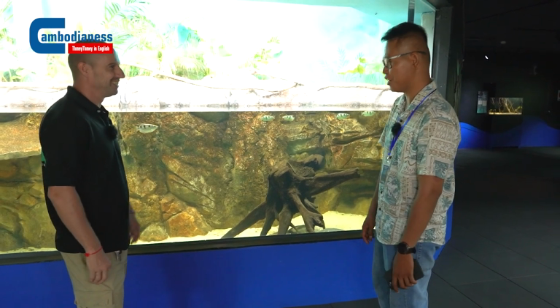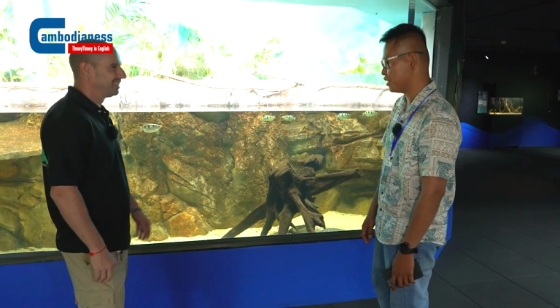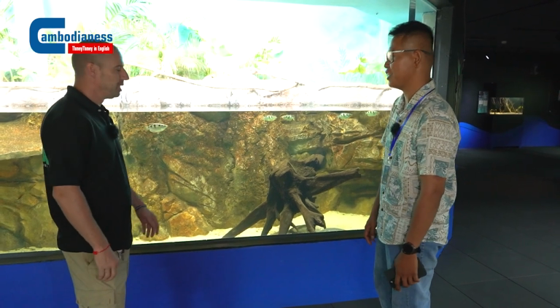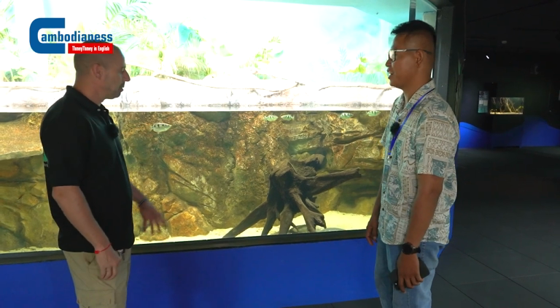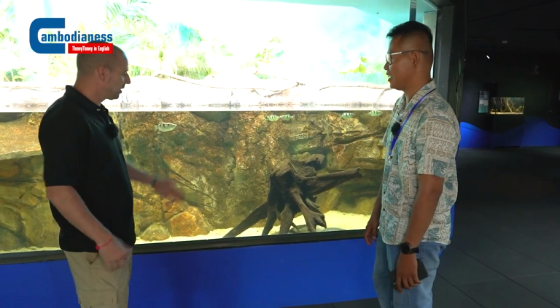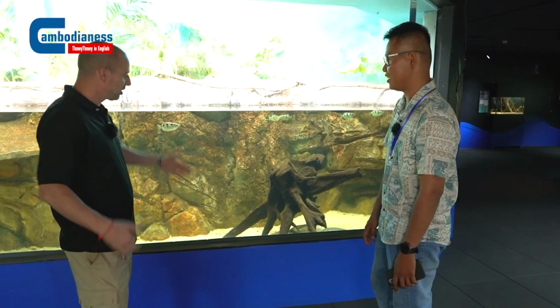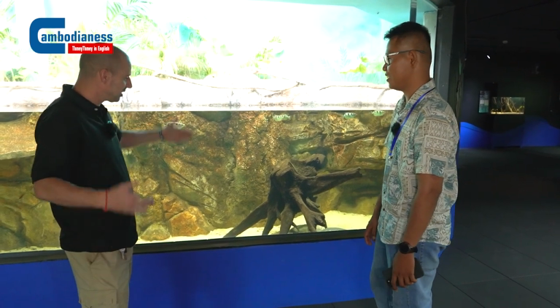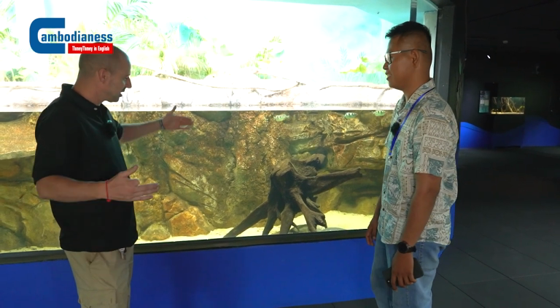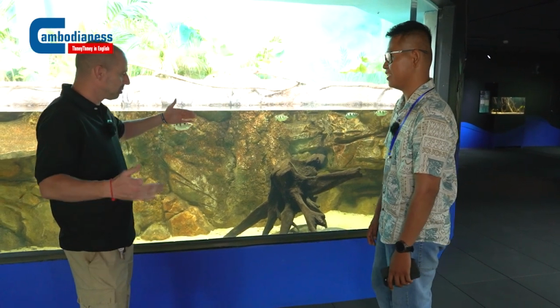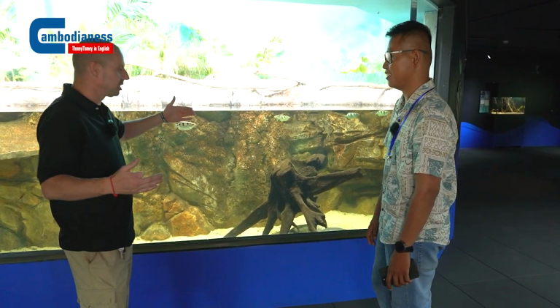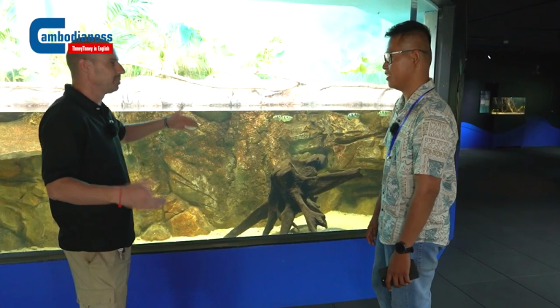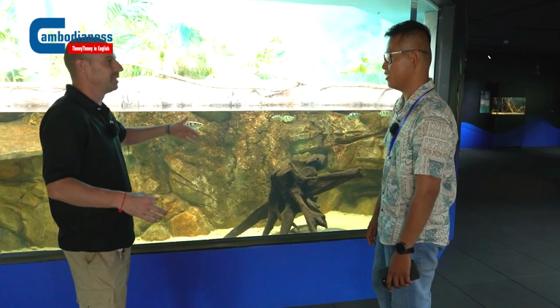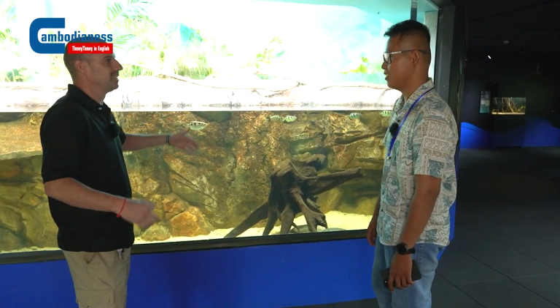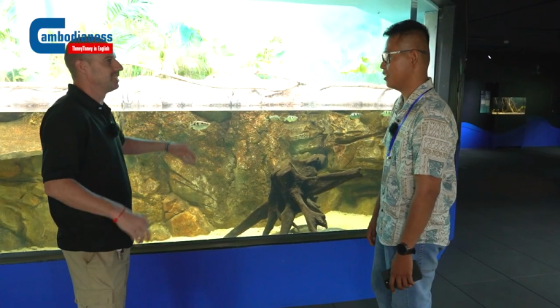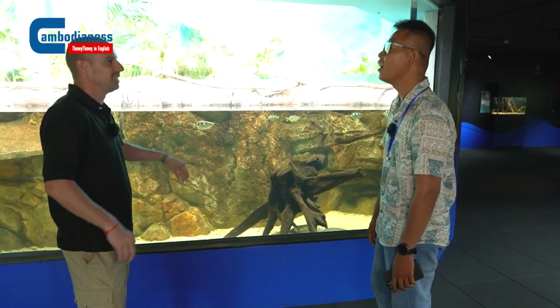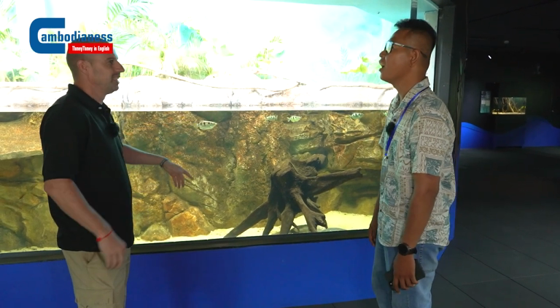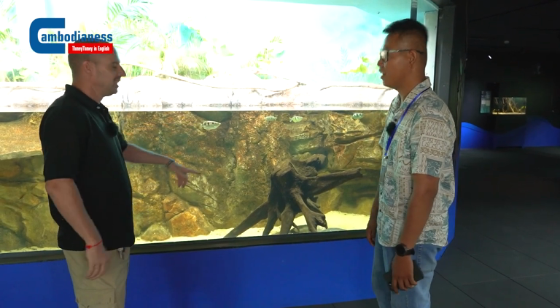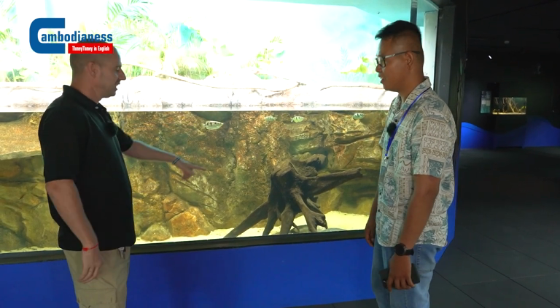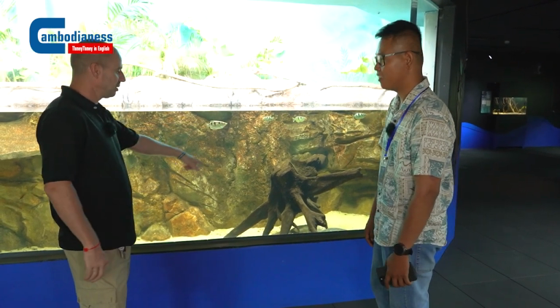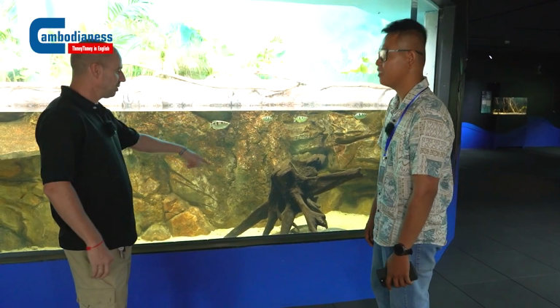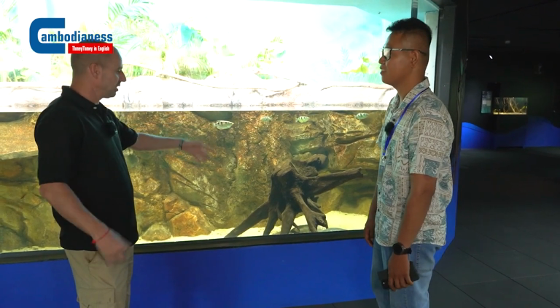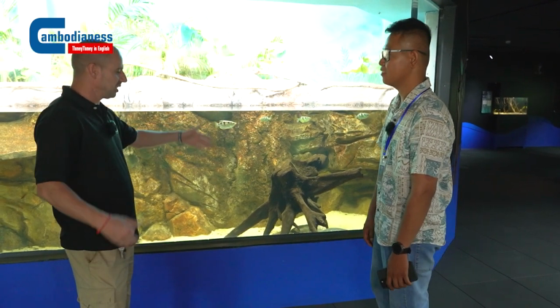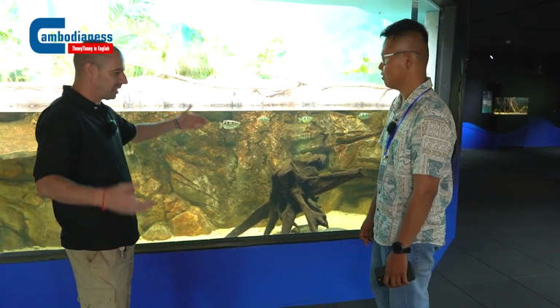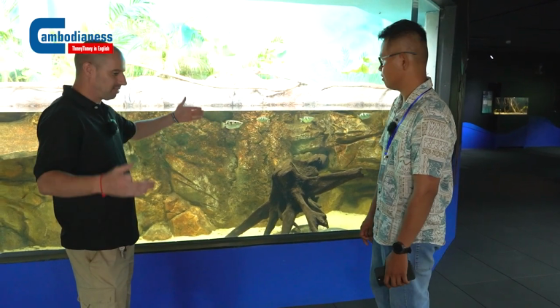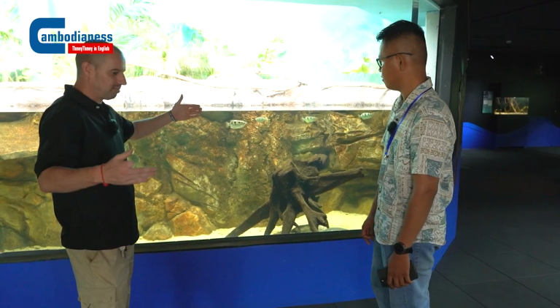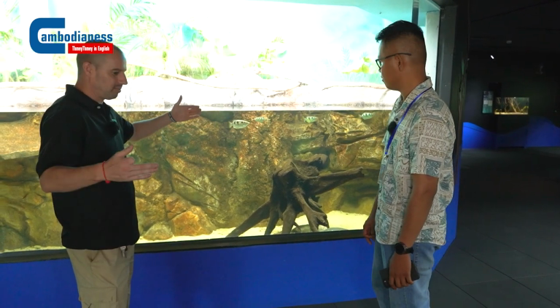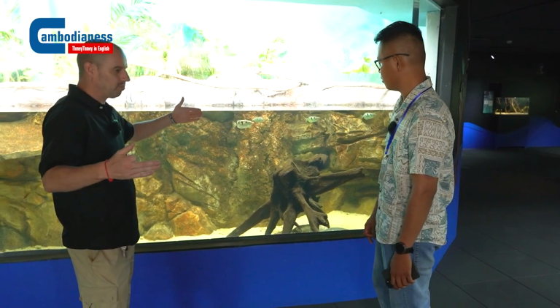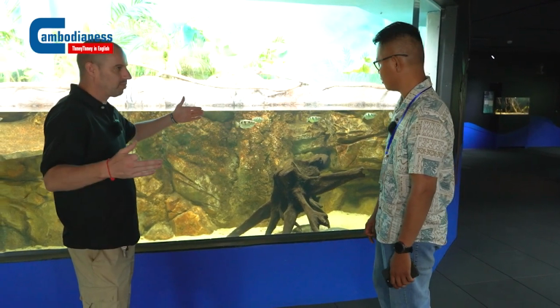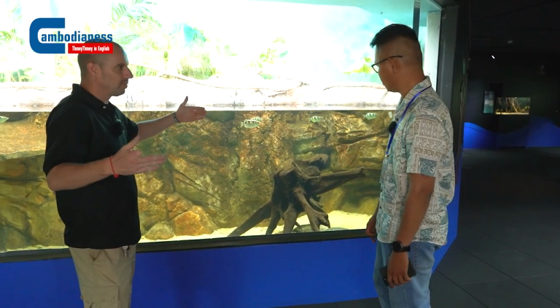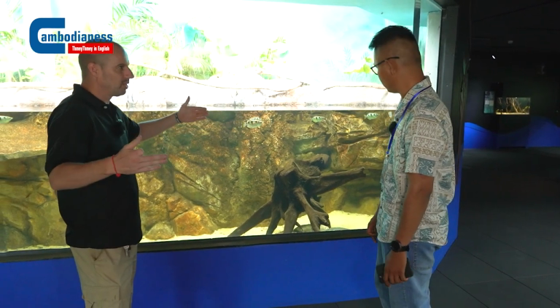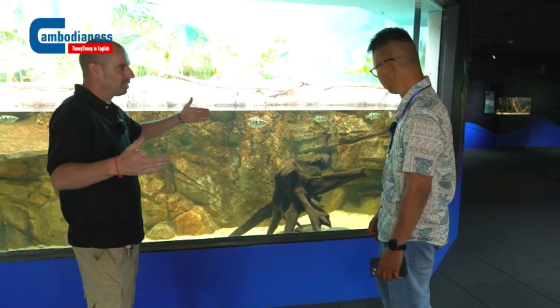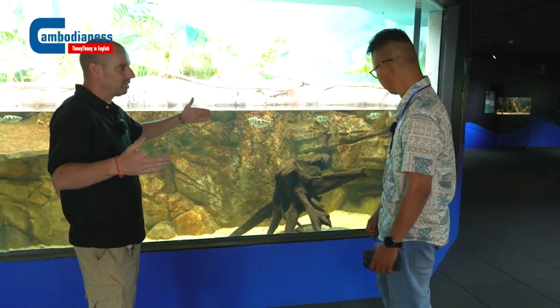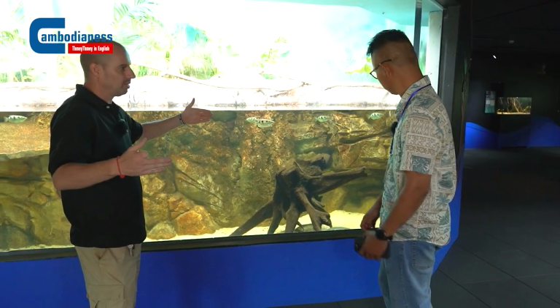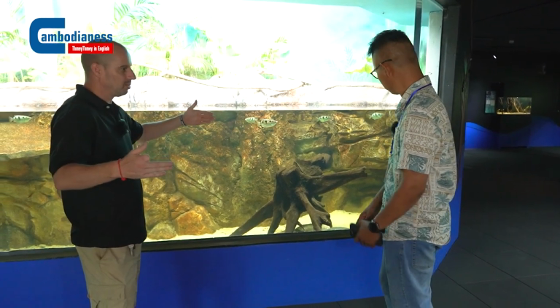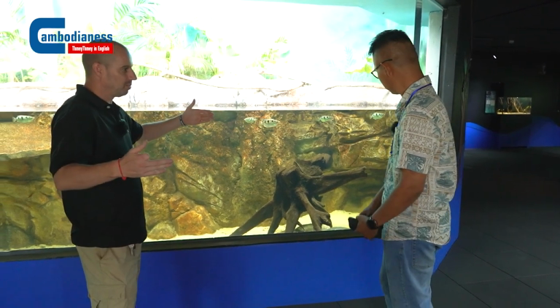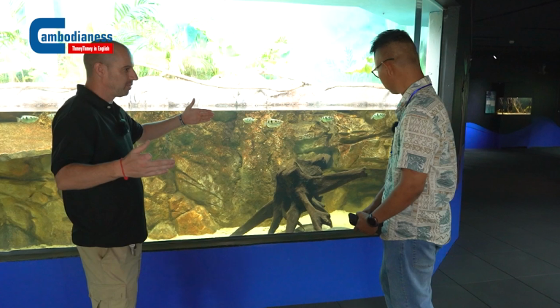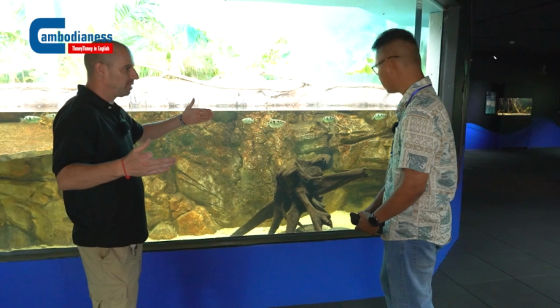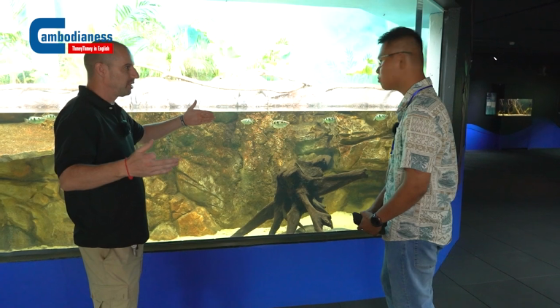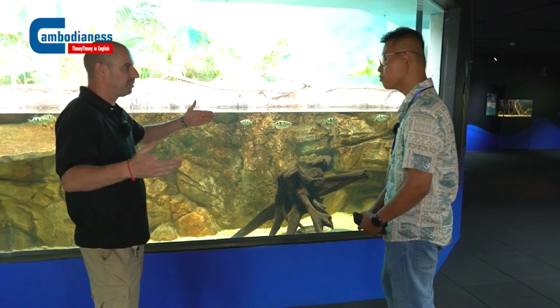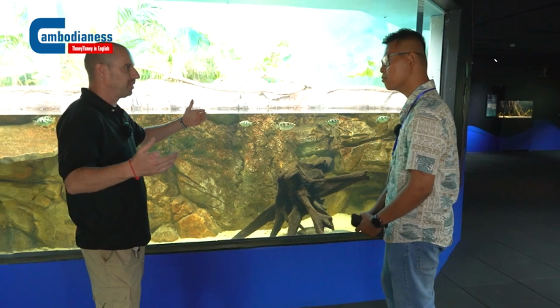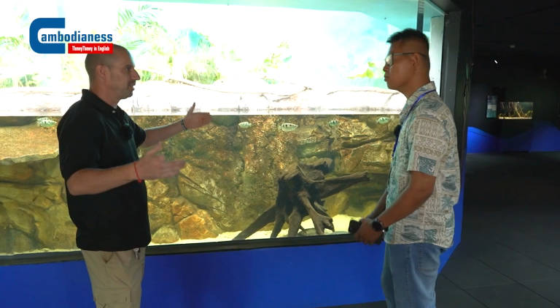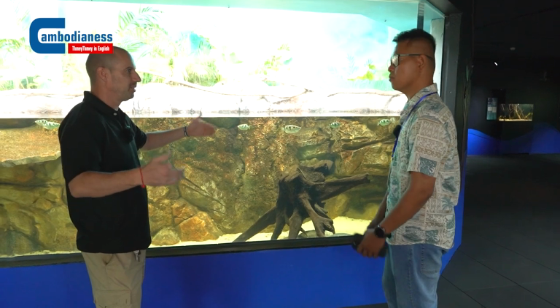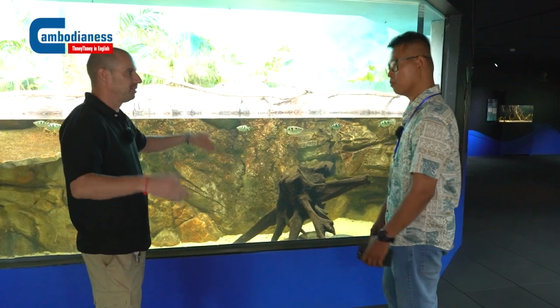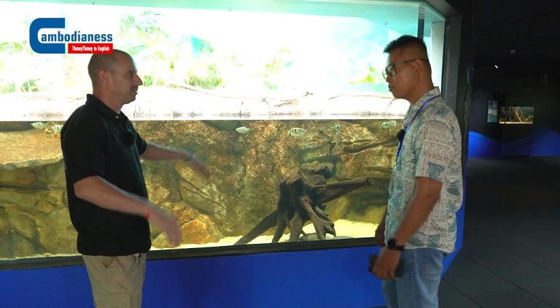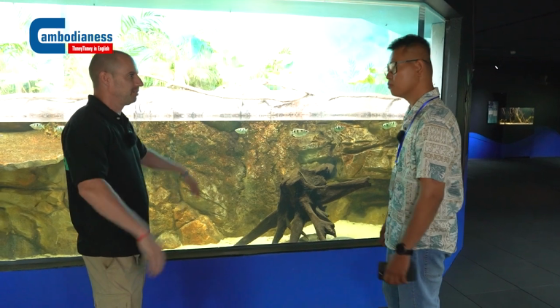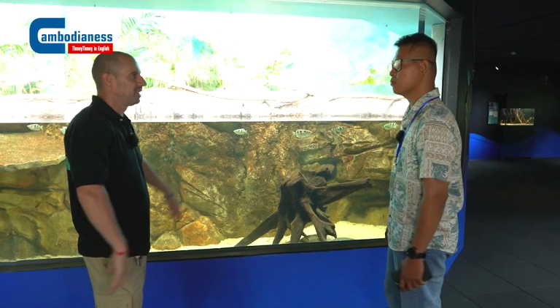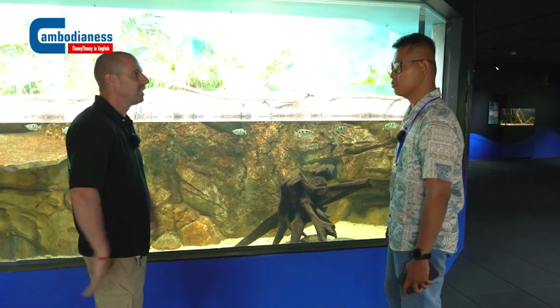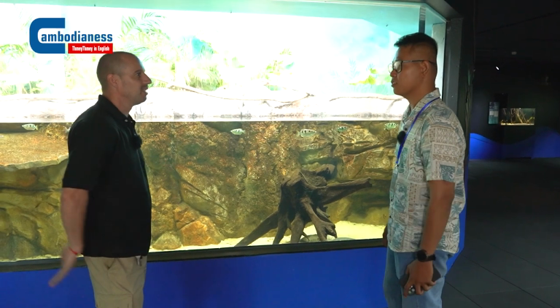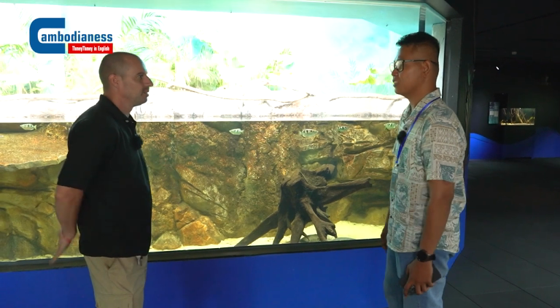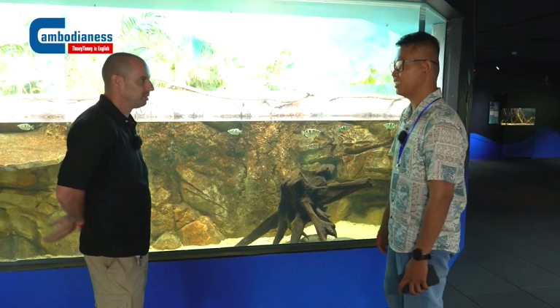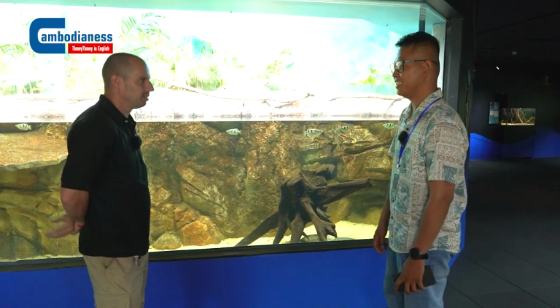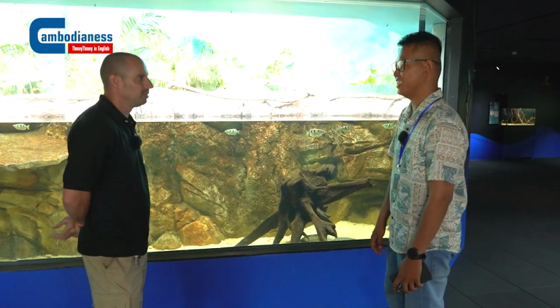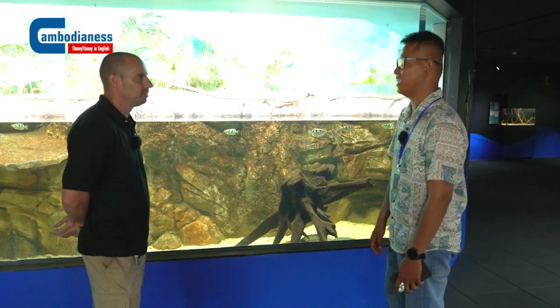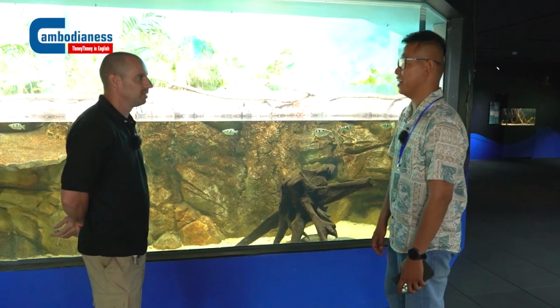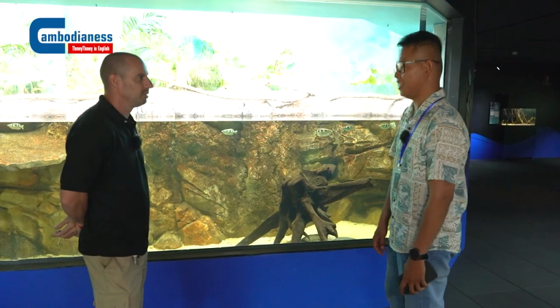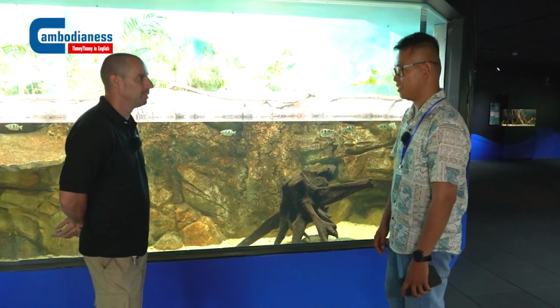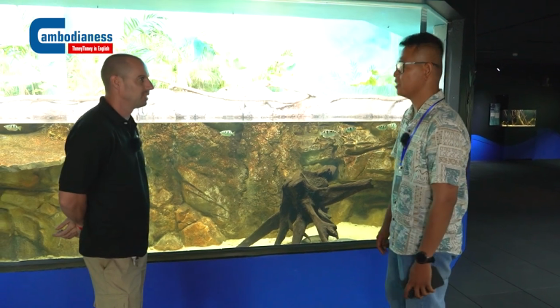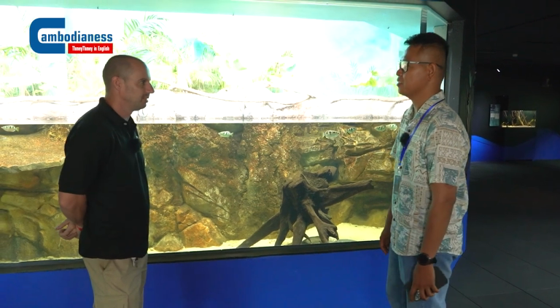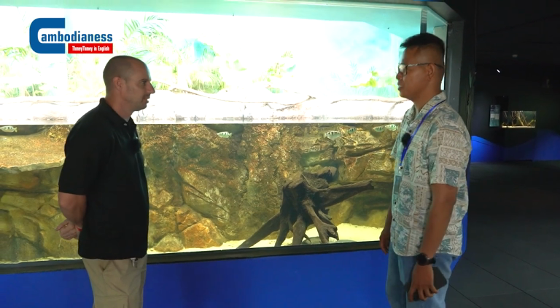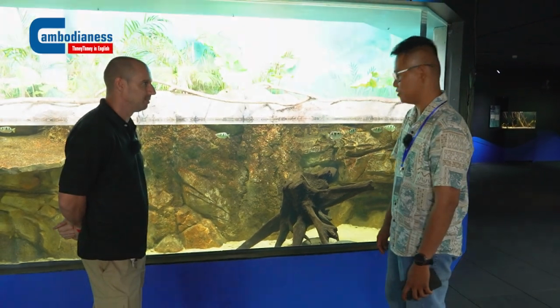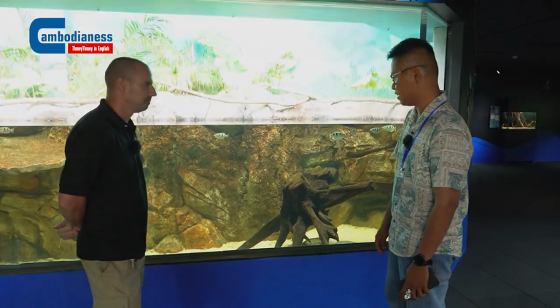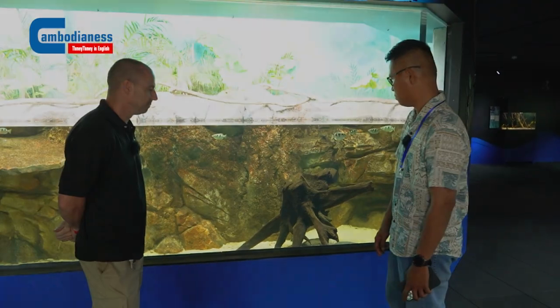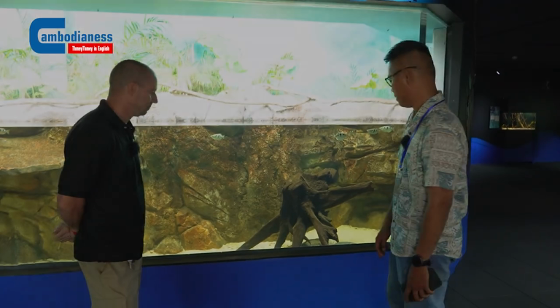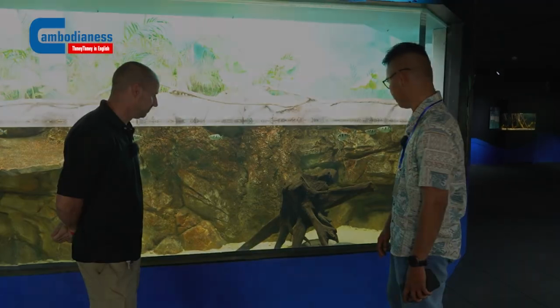It becomes very rare. This is a big species — this one can get around 35 kilos. It's very big.